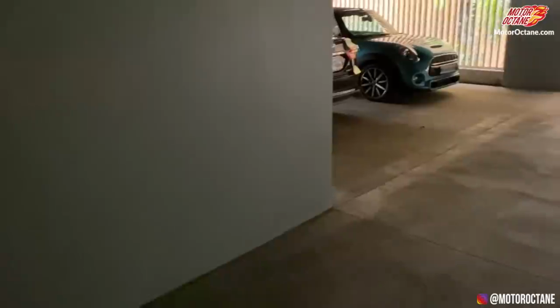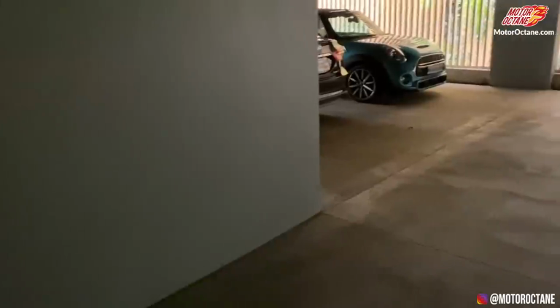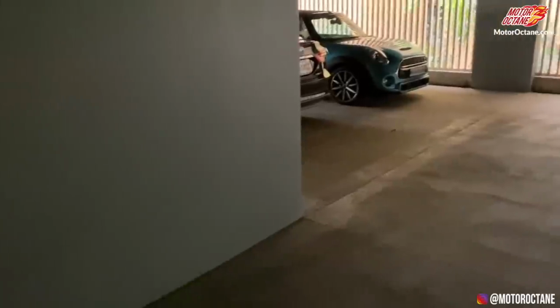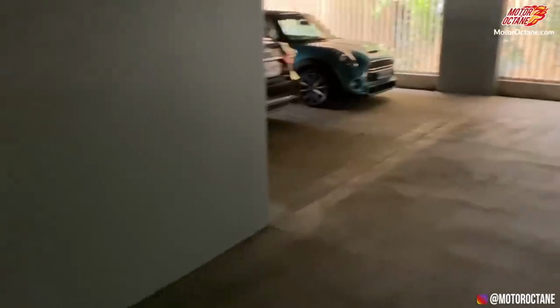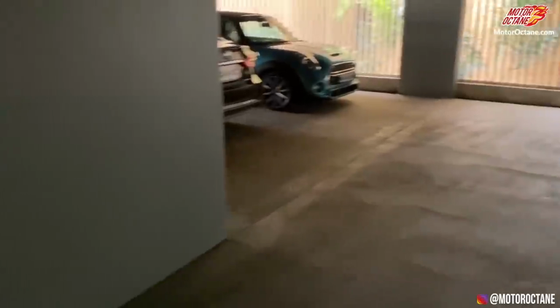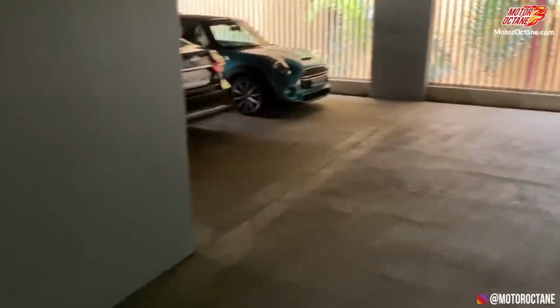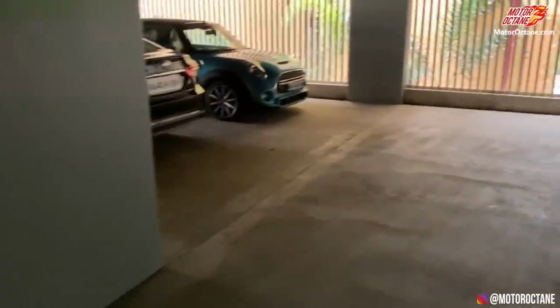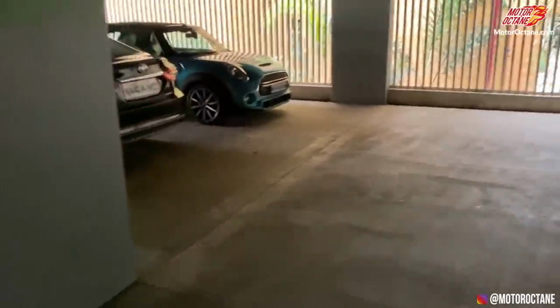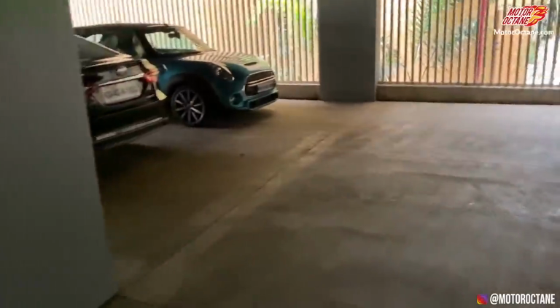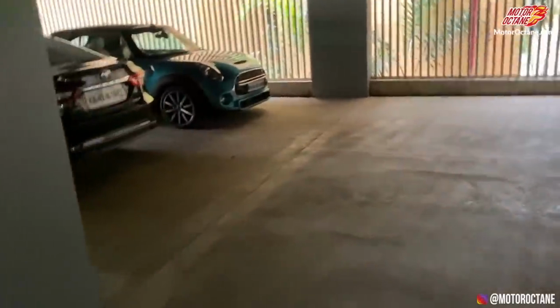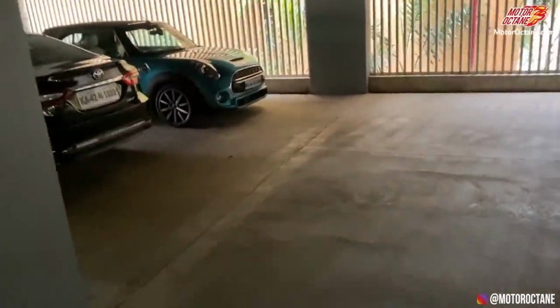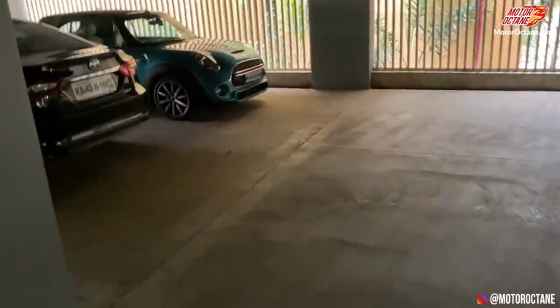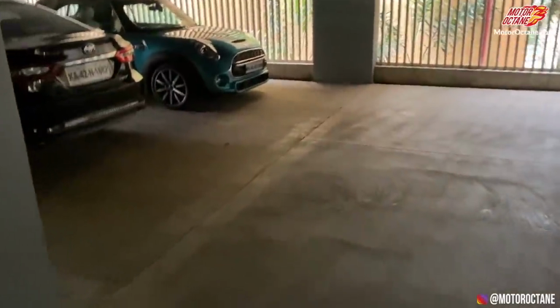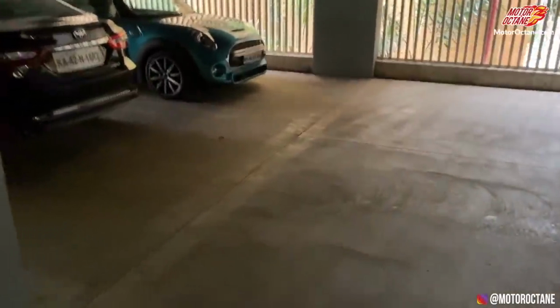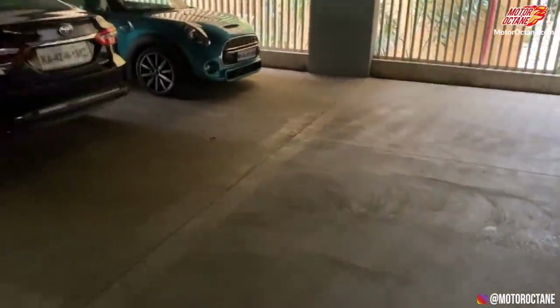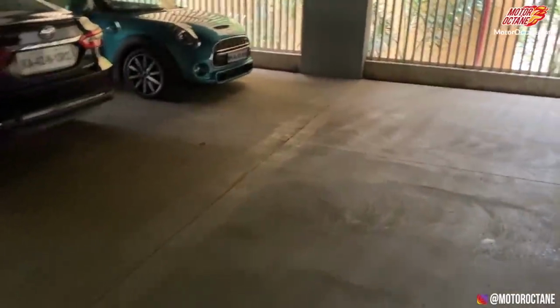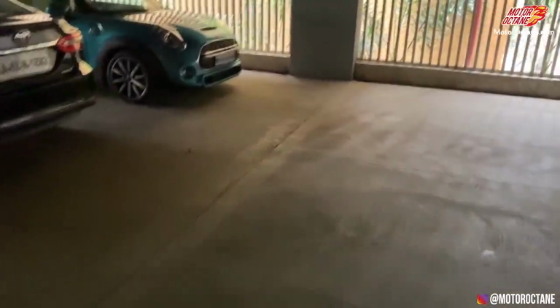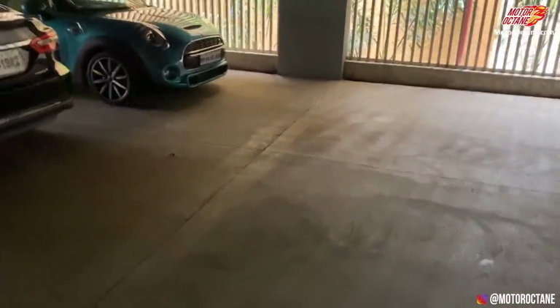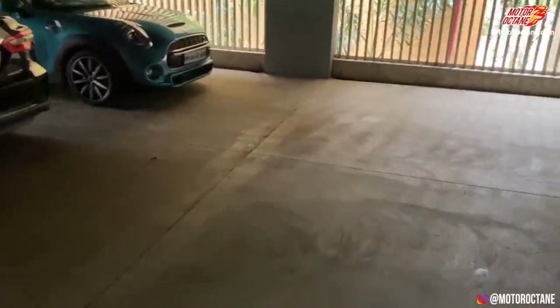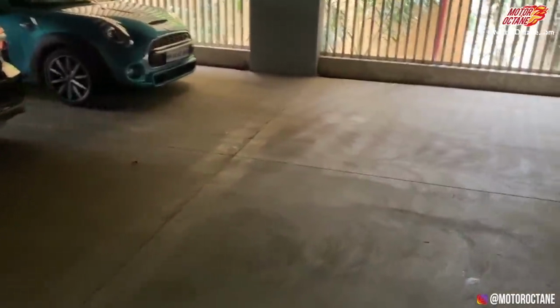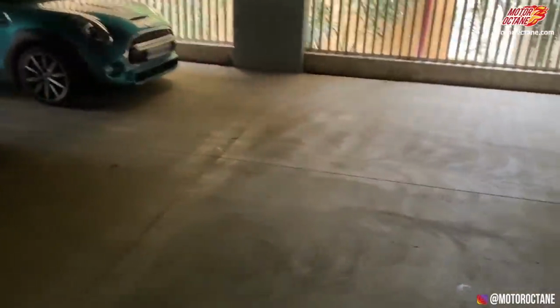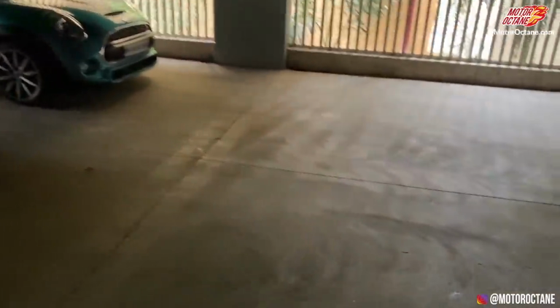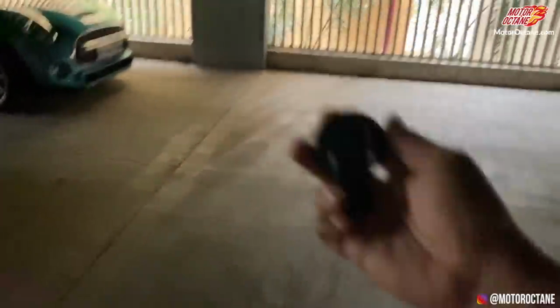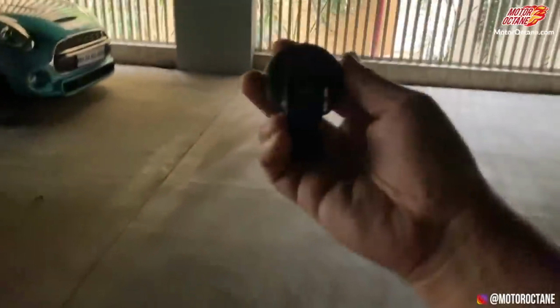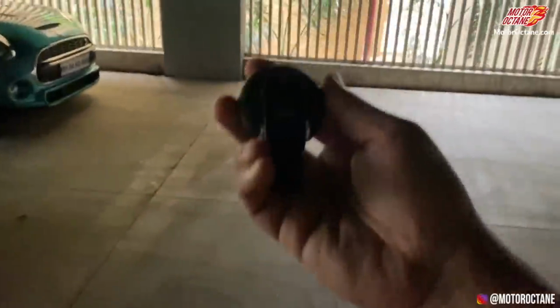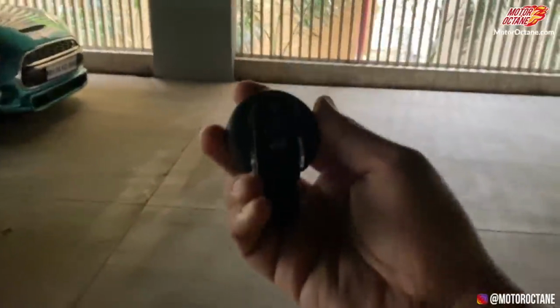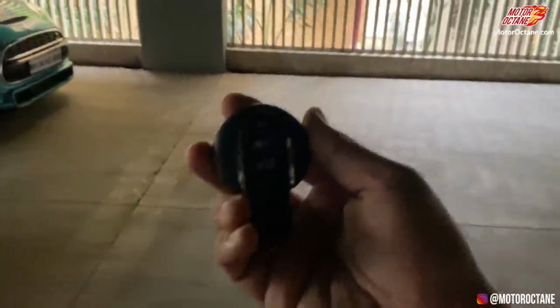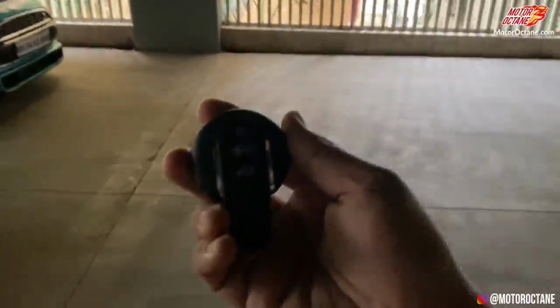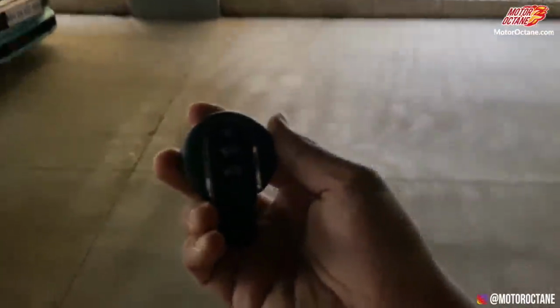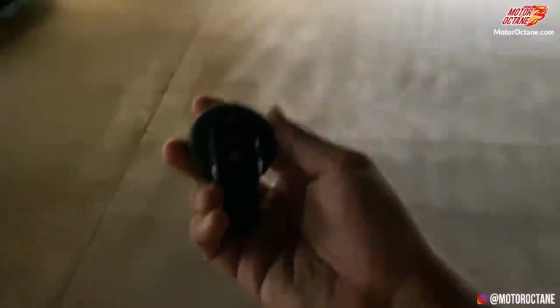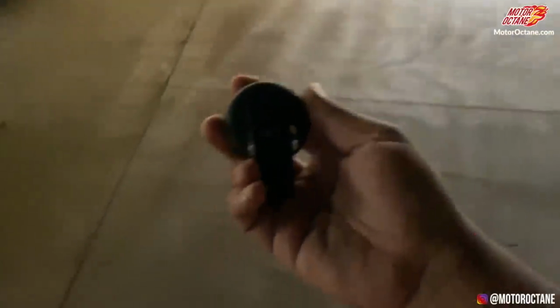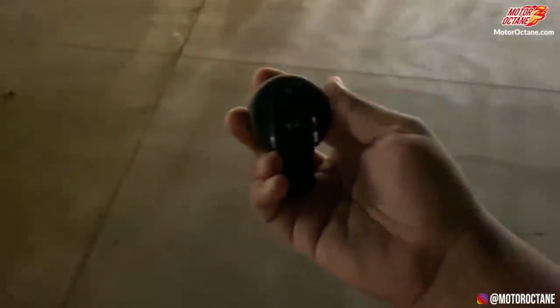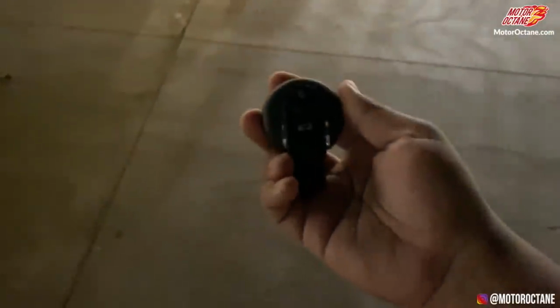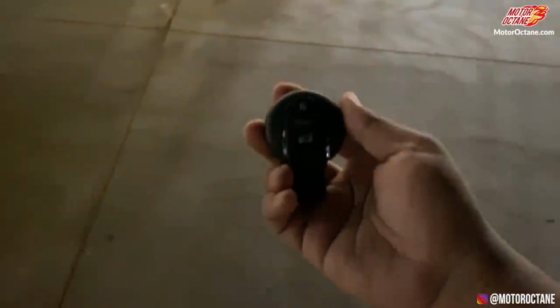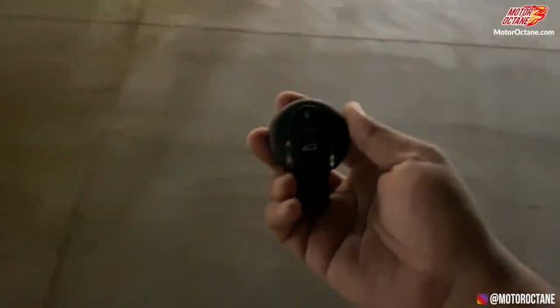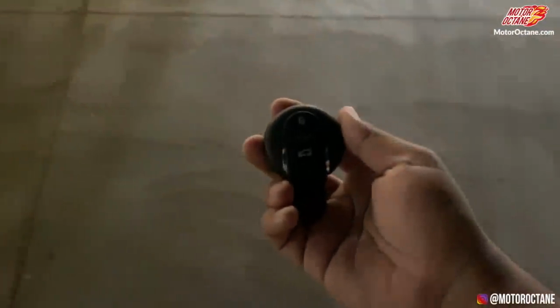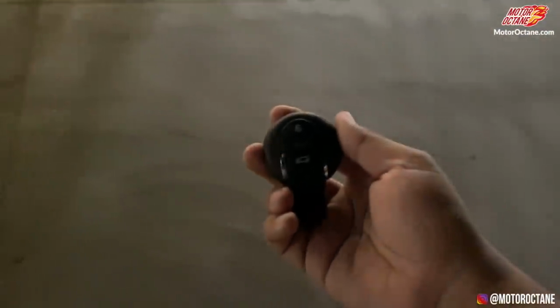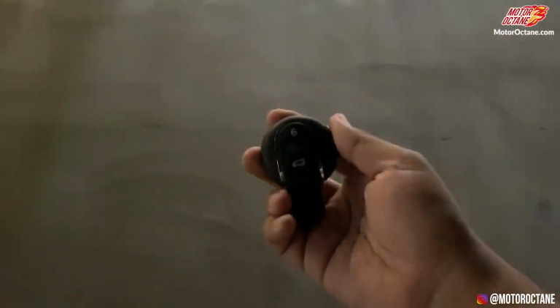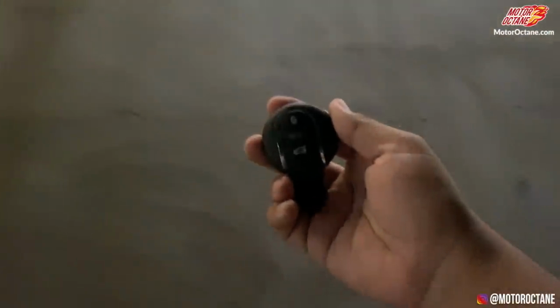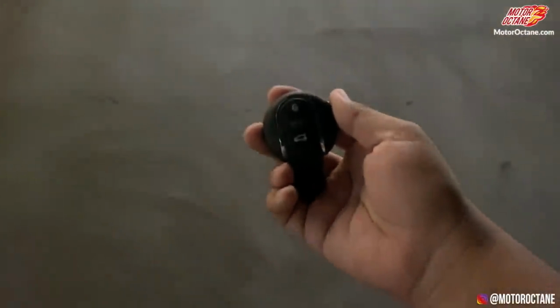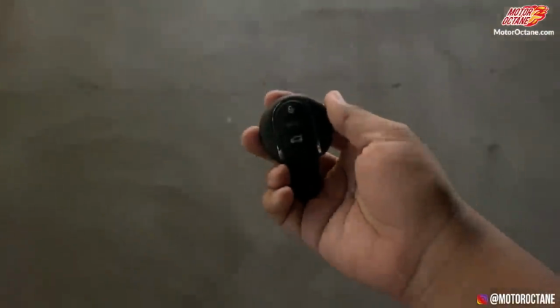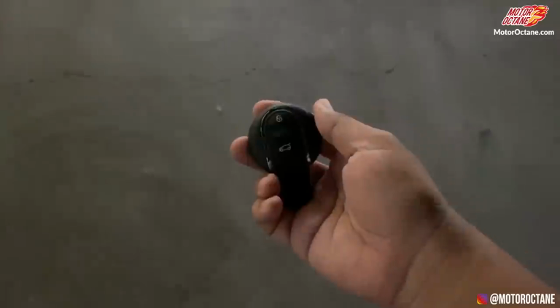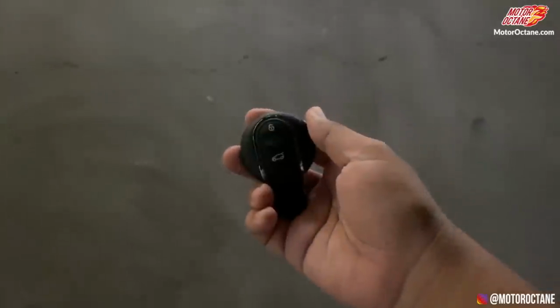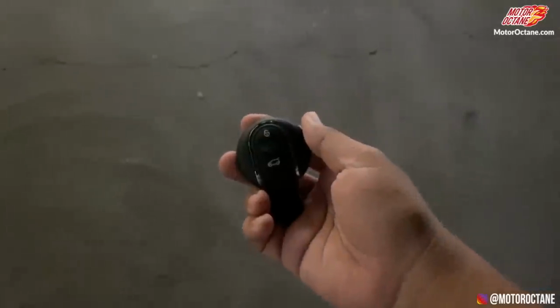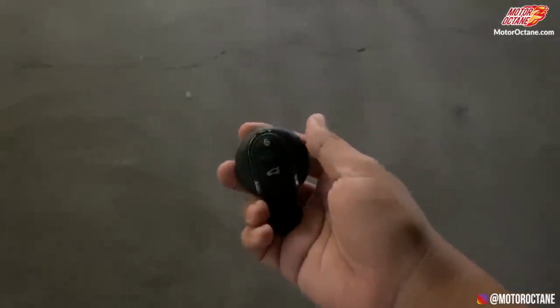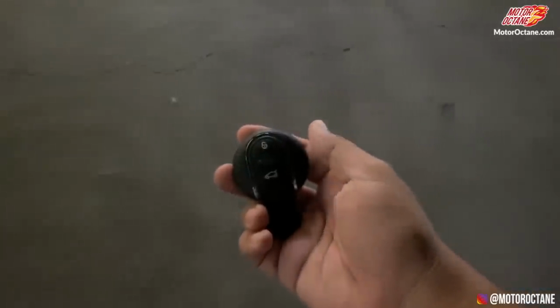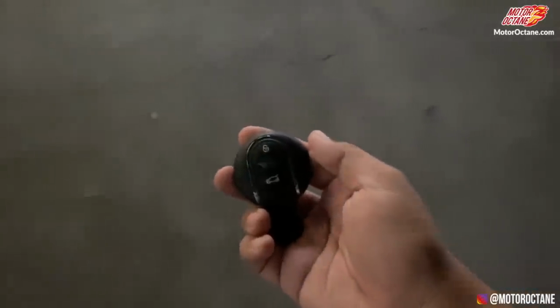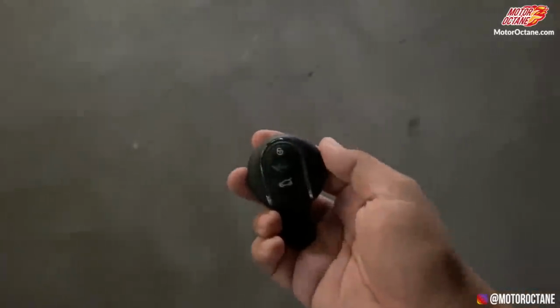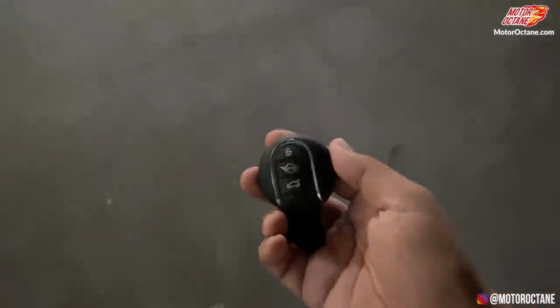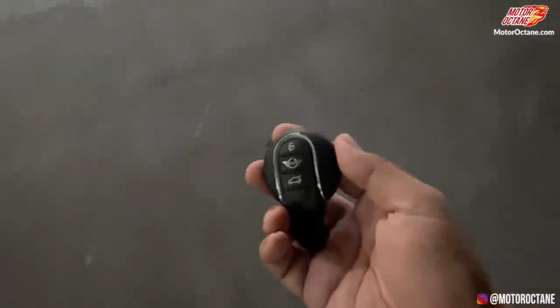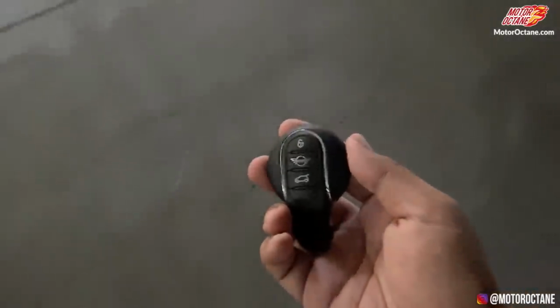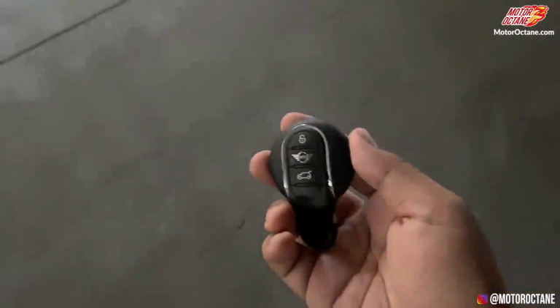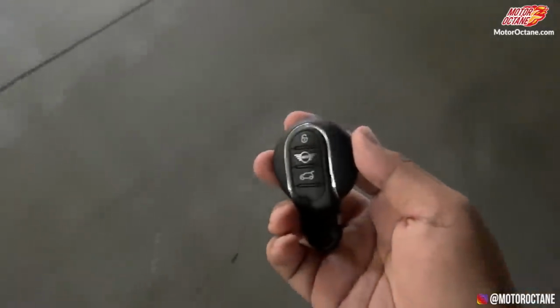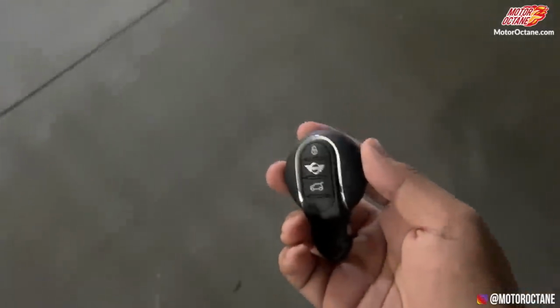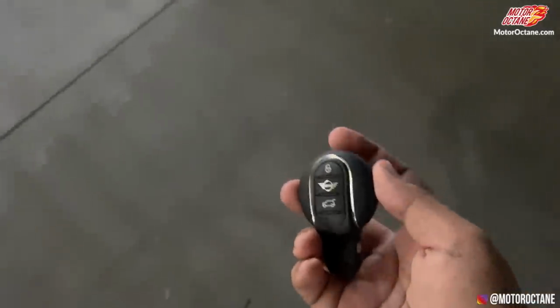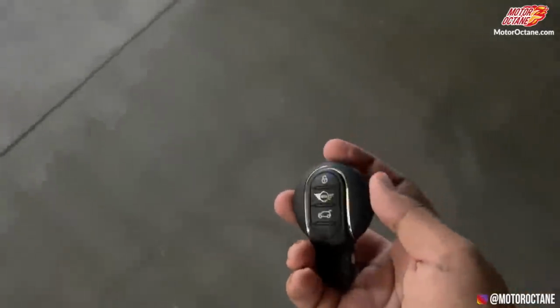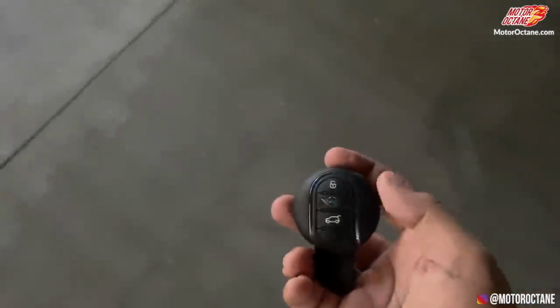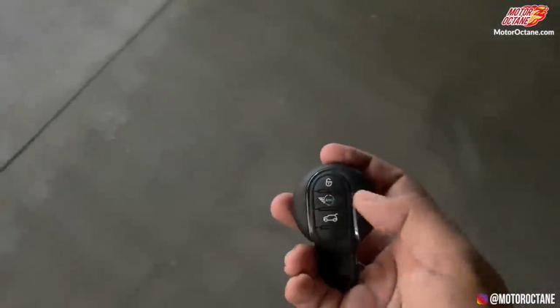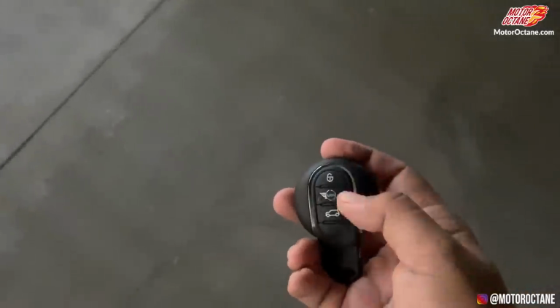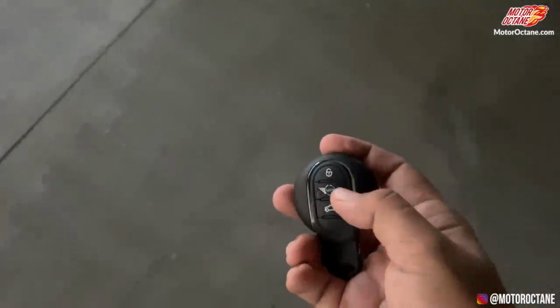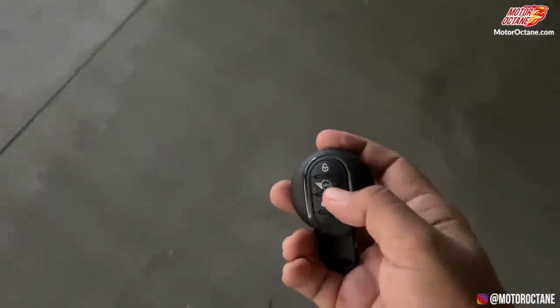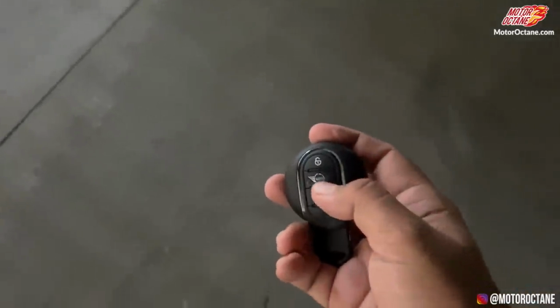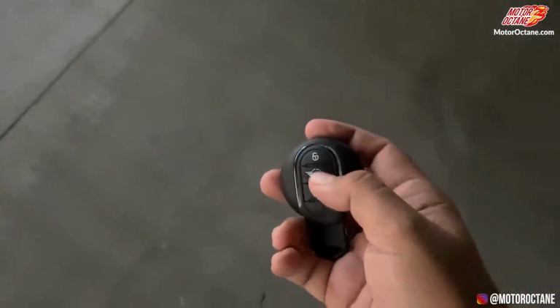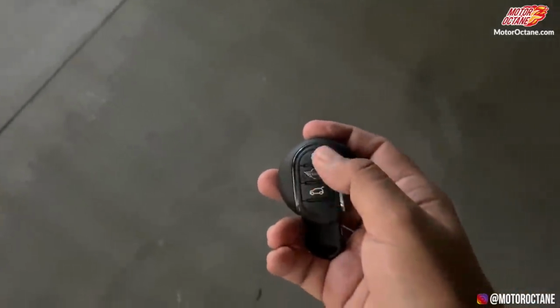Let's start today's video. Here is our Mini Cooper car — it looks like this. Let's see the Mini badging.